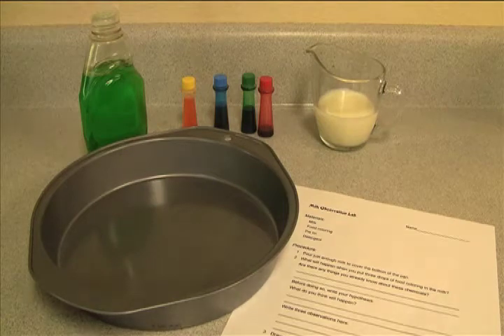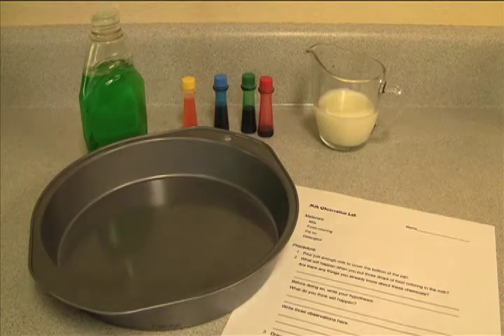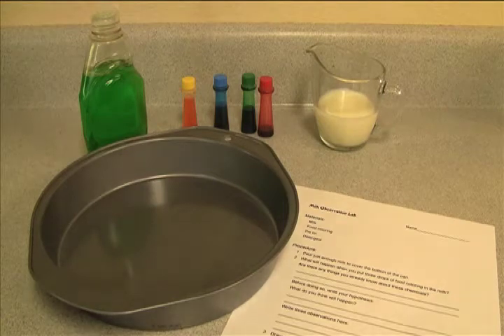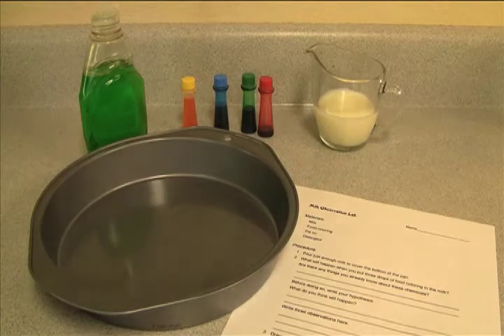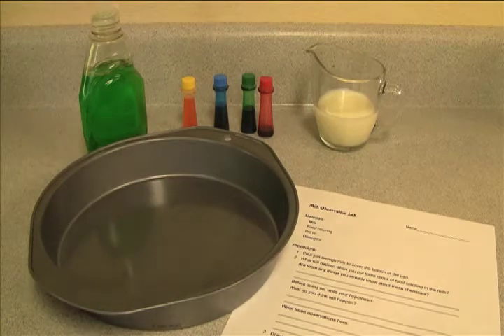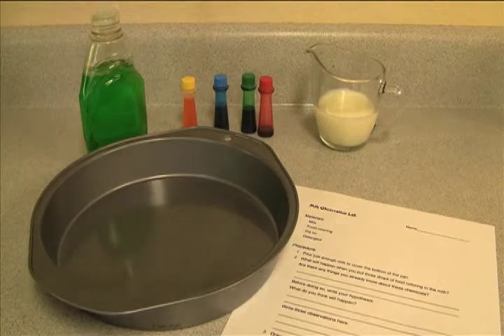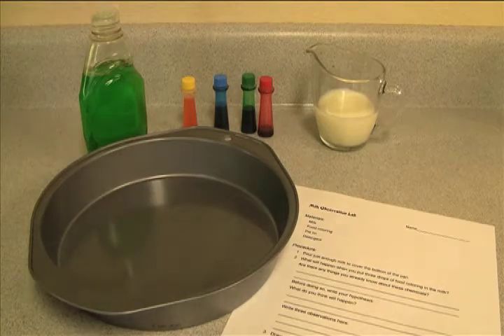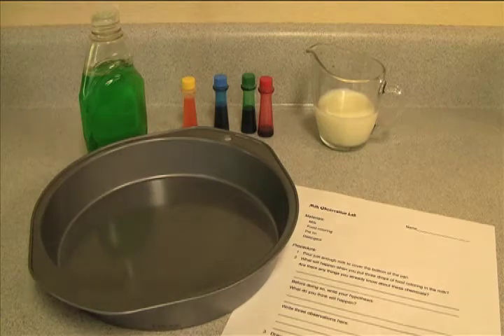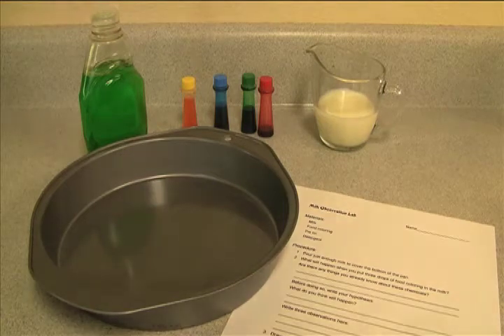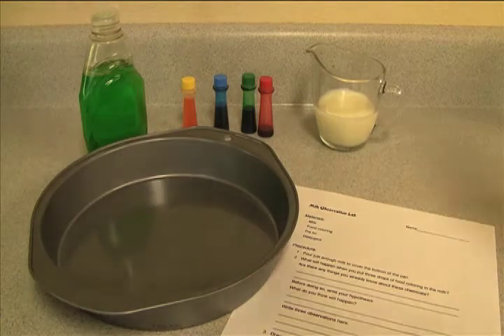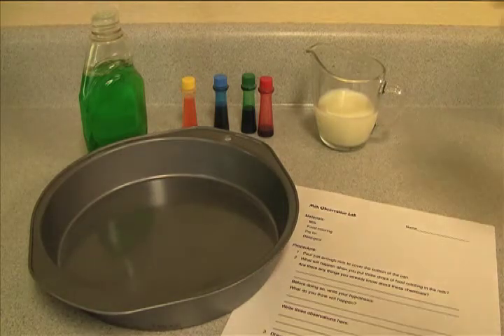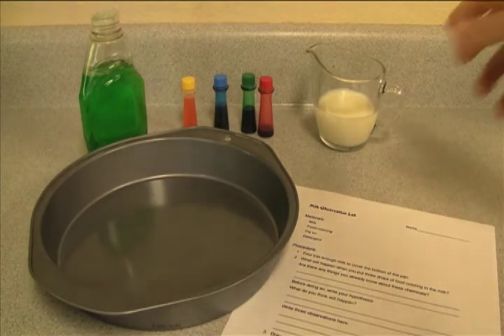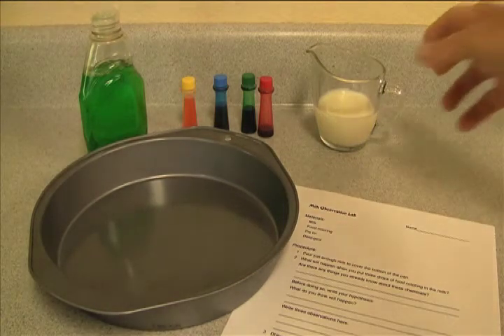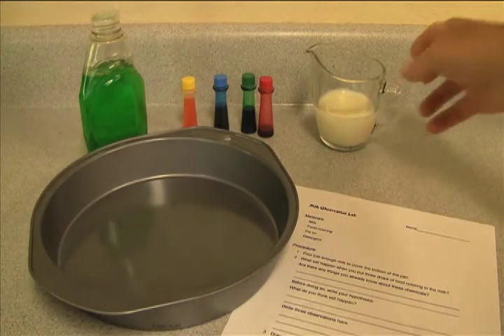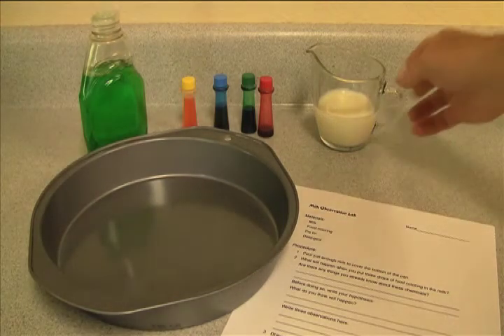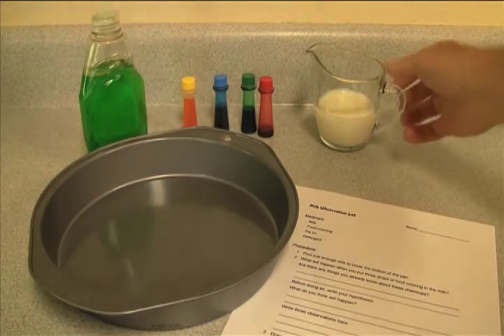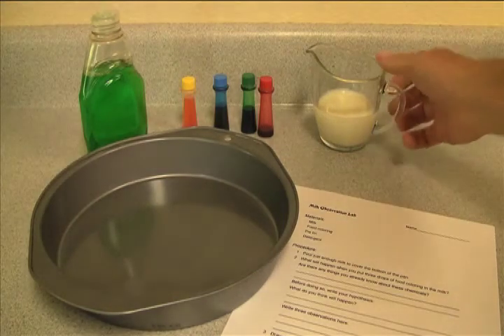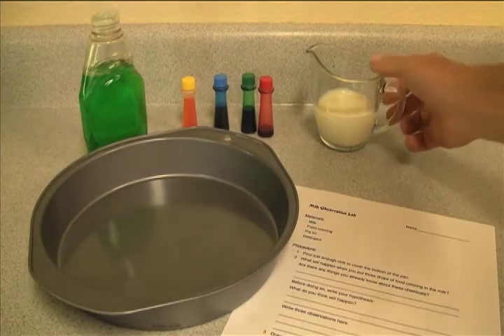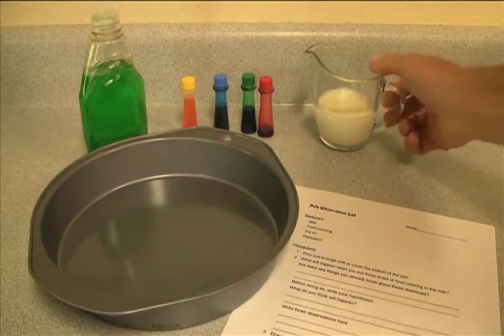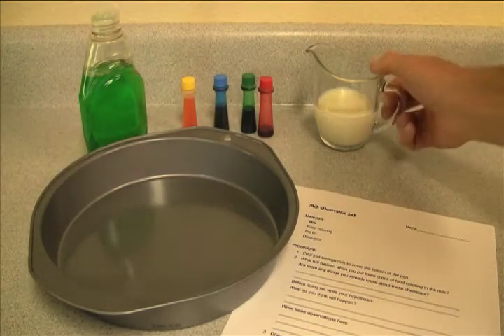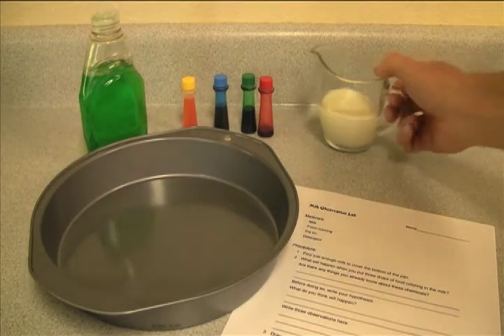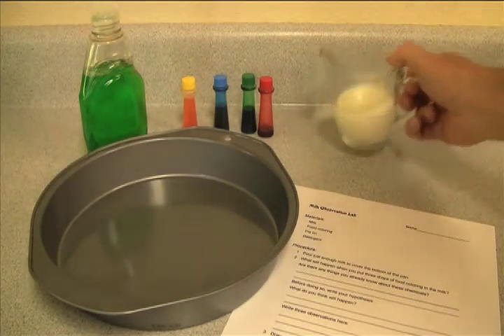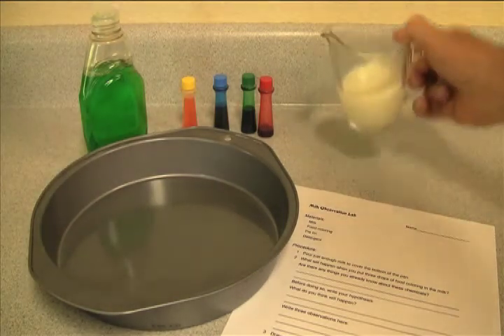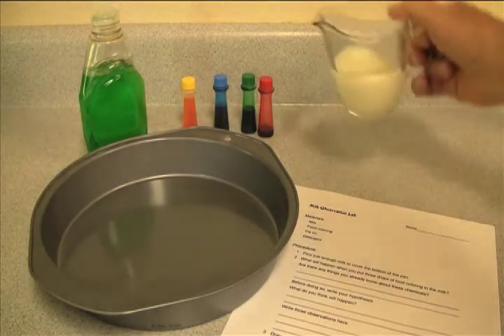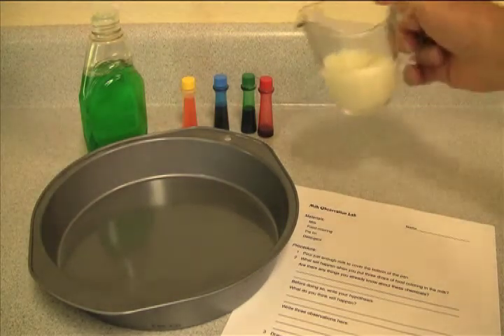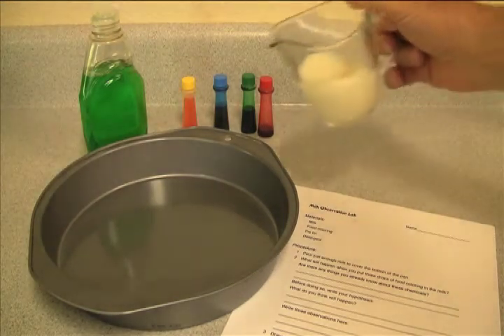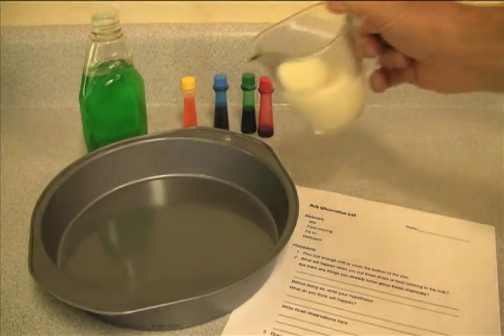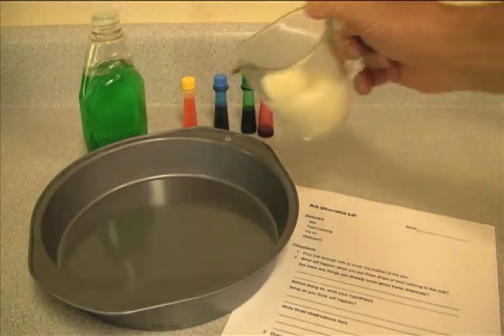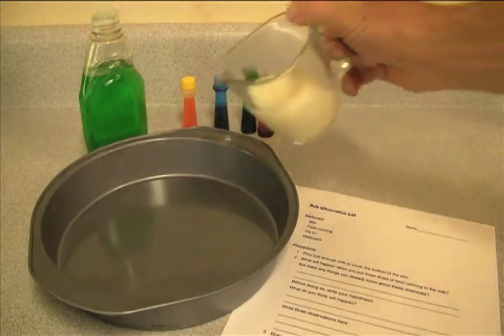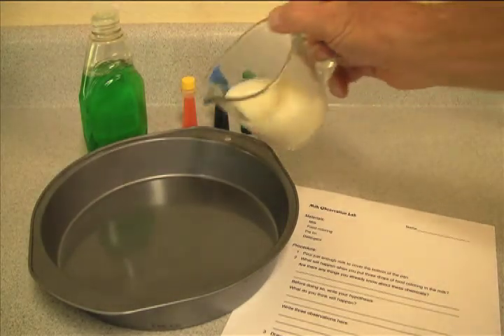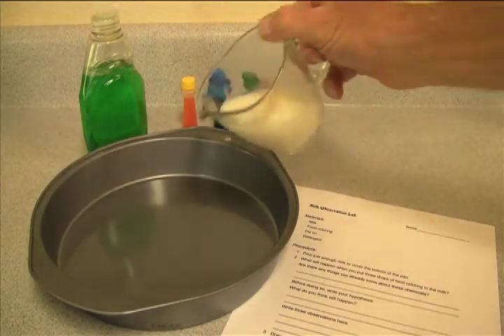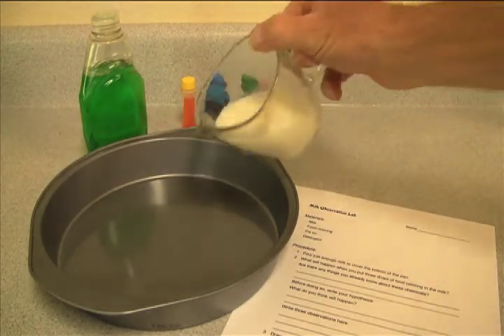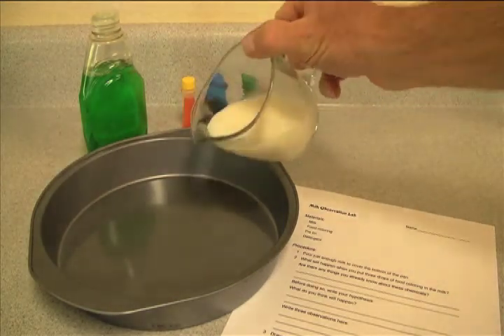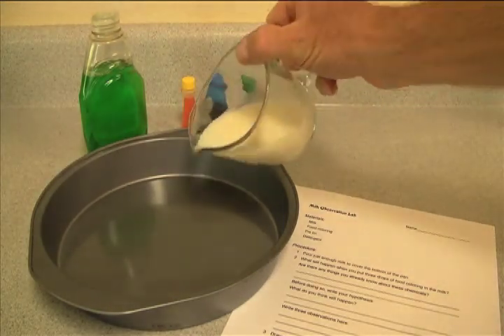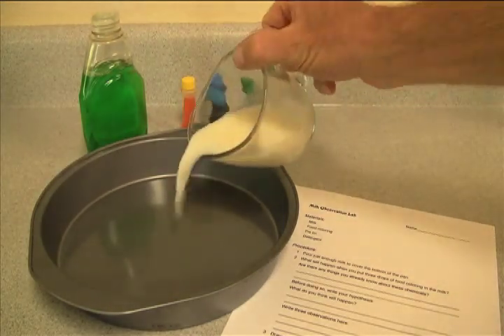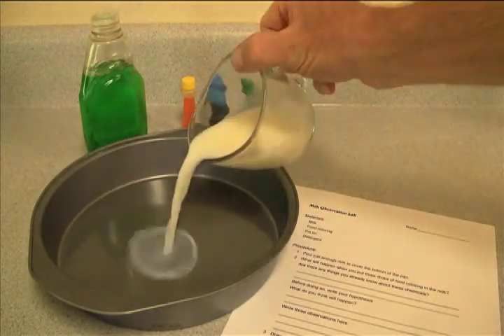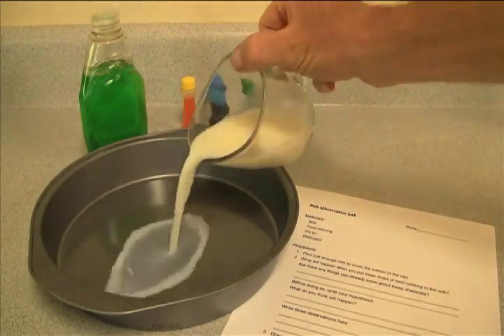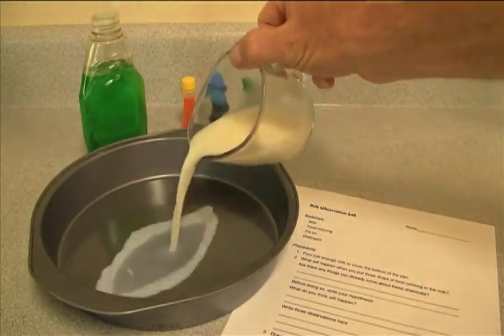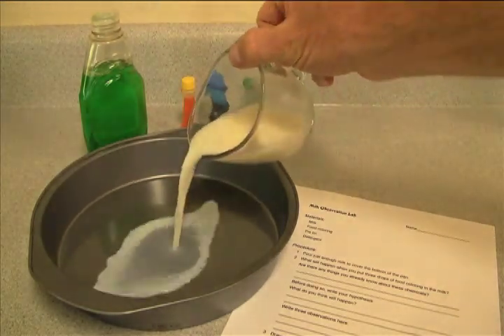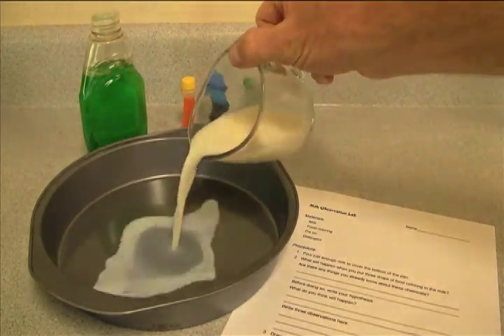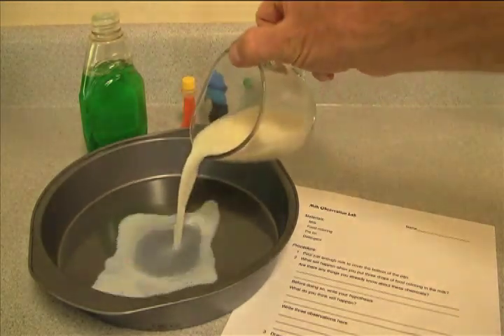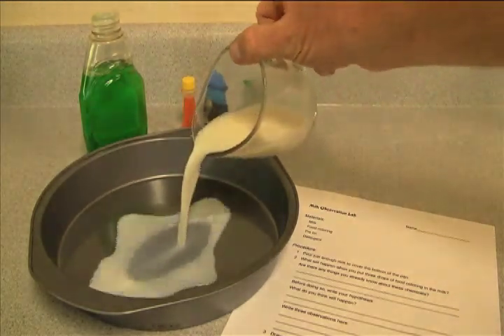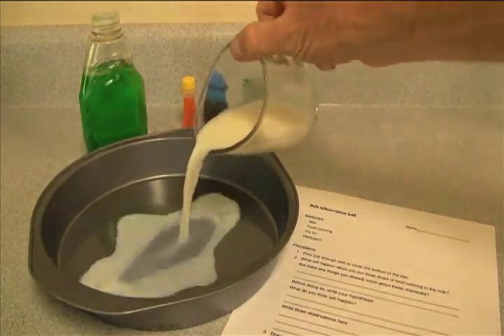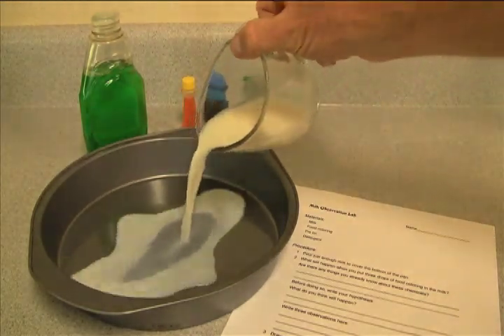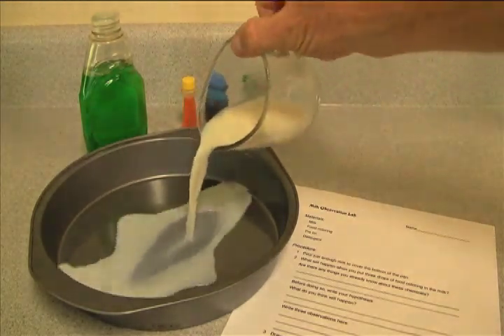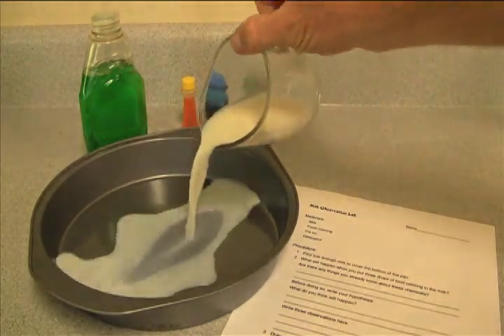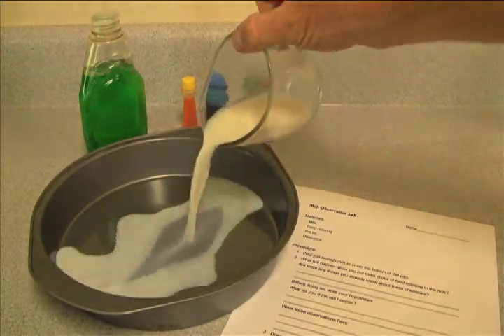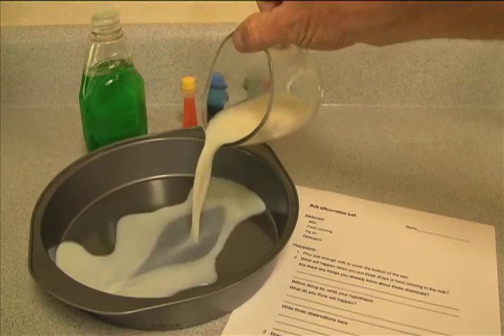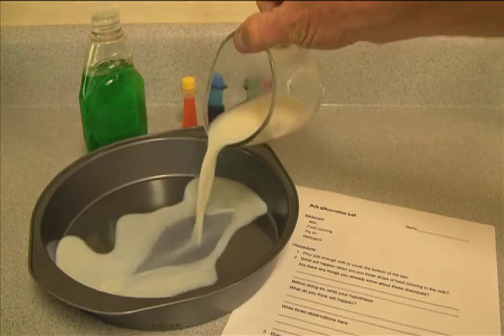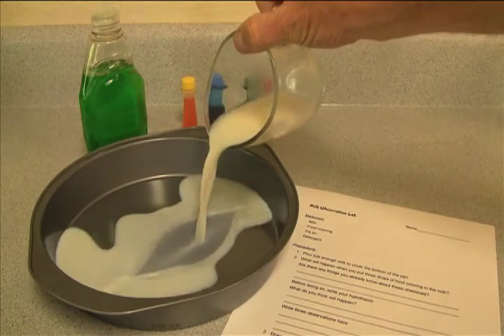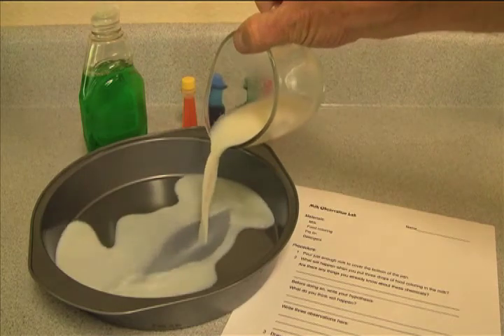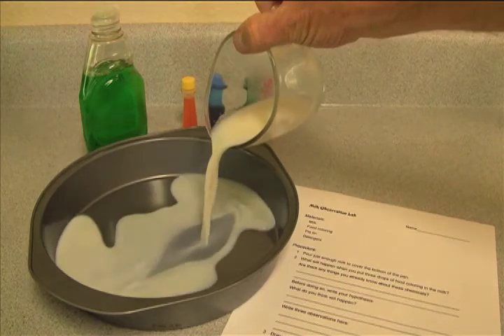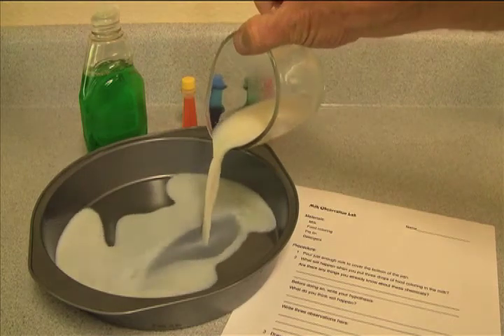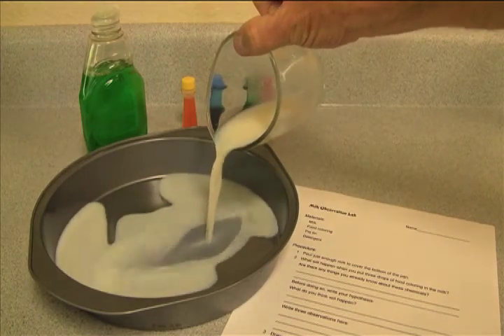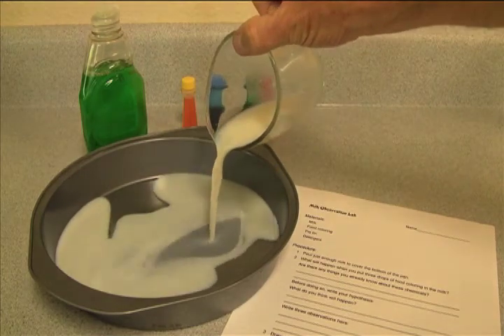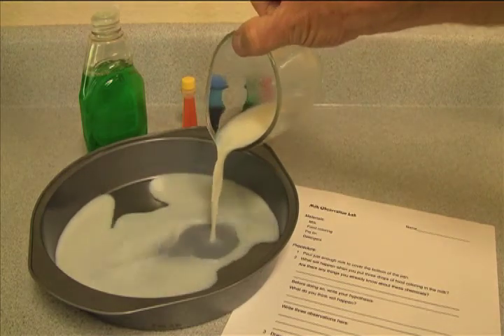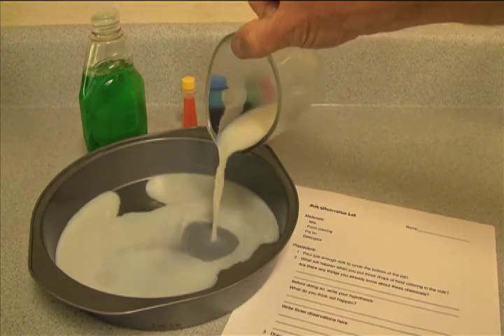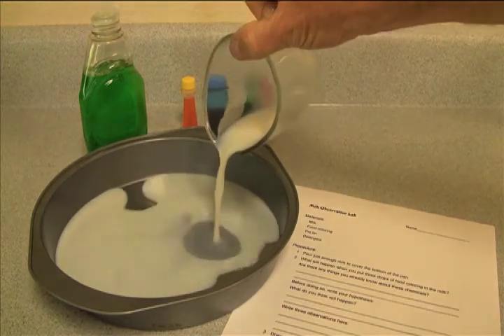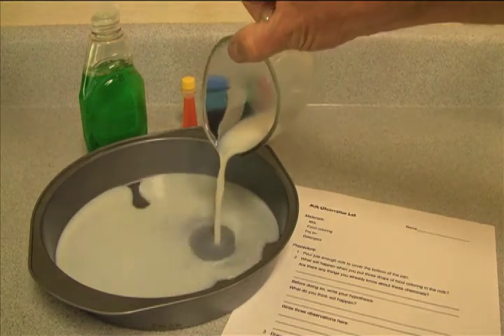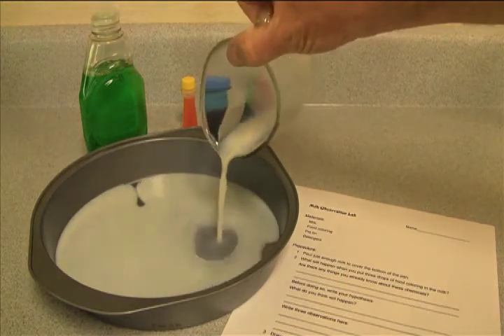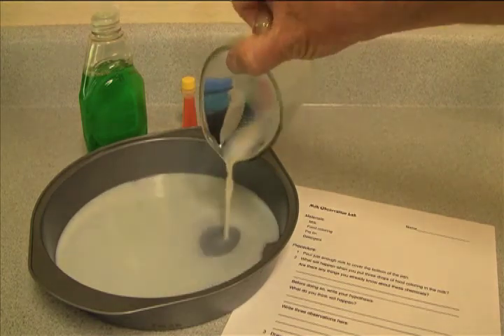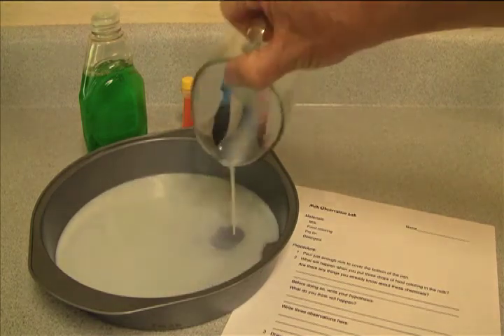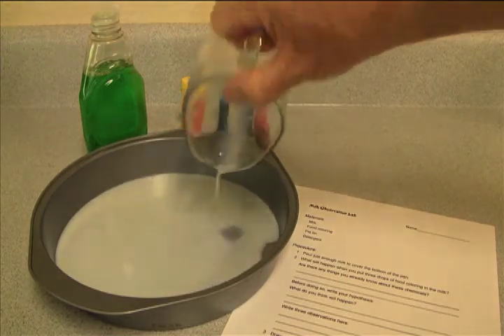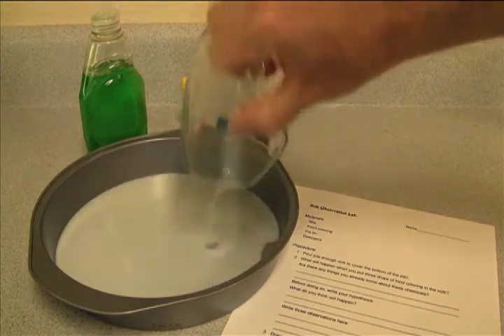For step one, you'll pour a little bit of milk in the bottom of the tin. It really doesn't matter how much, just so that you barely cover it.